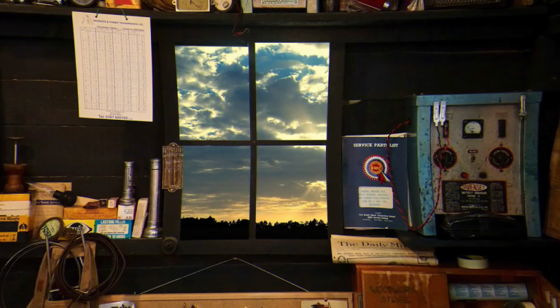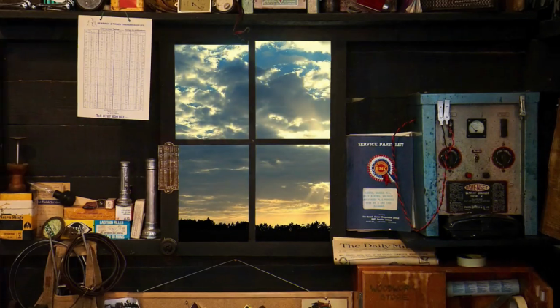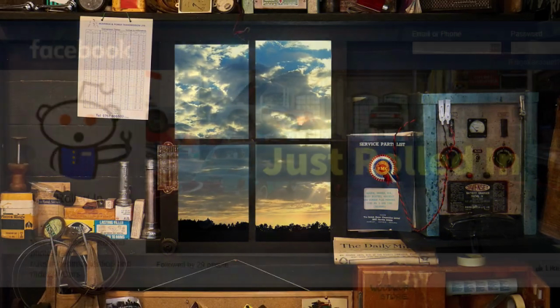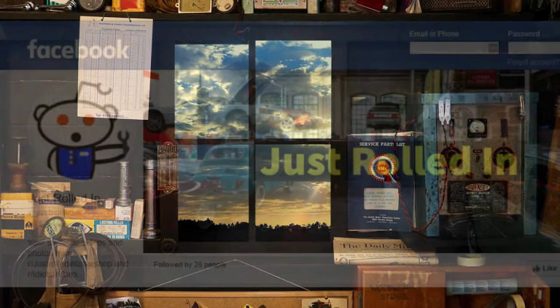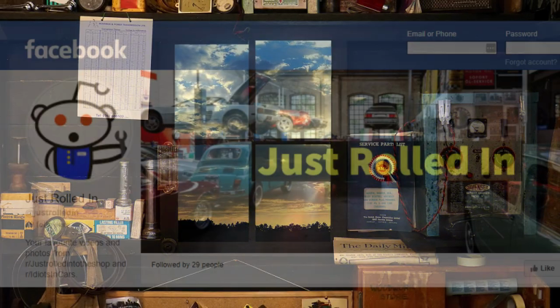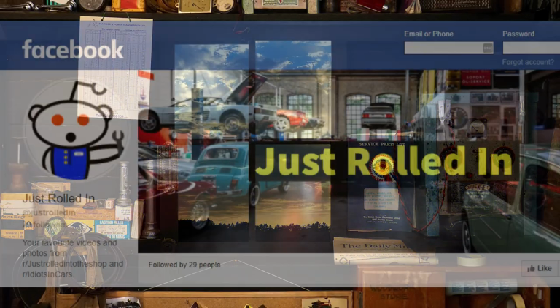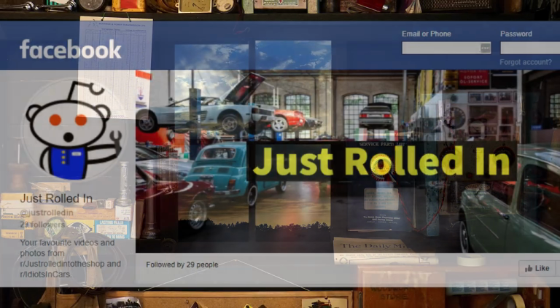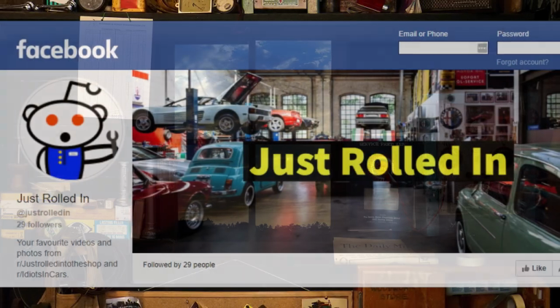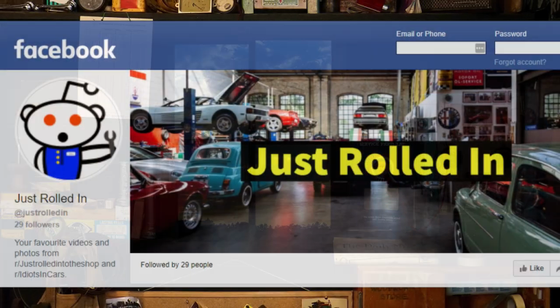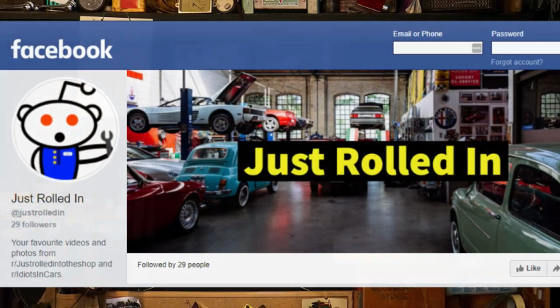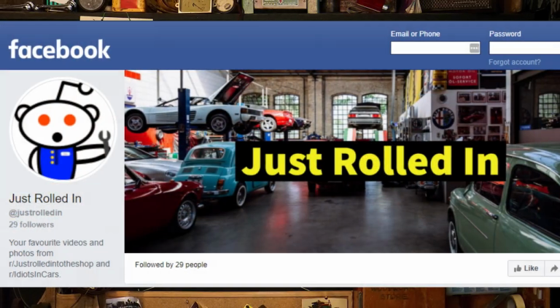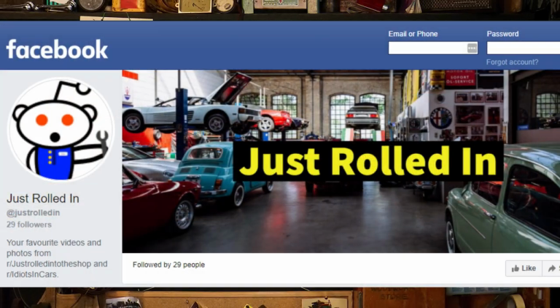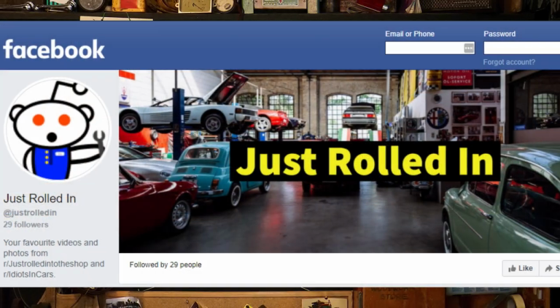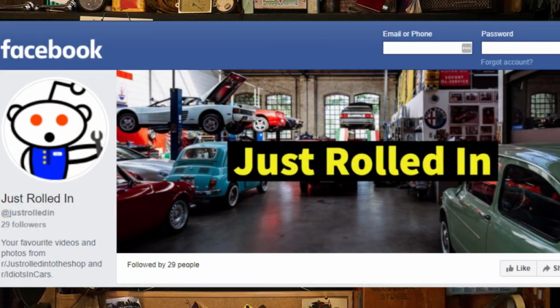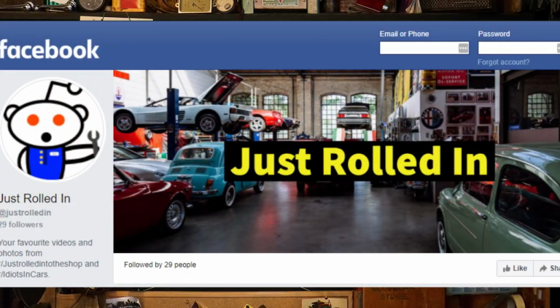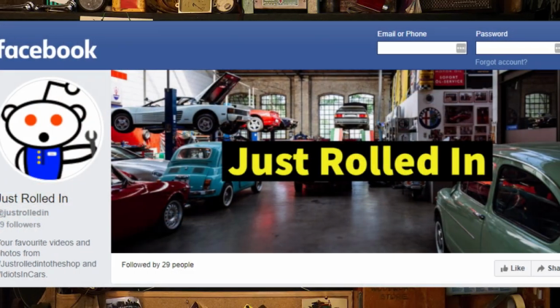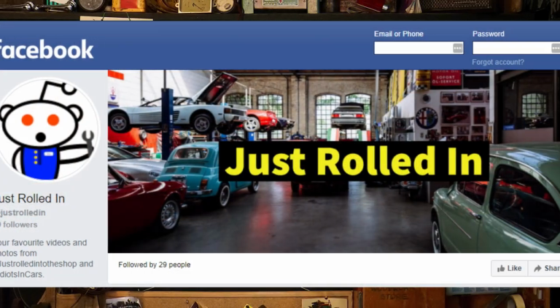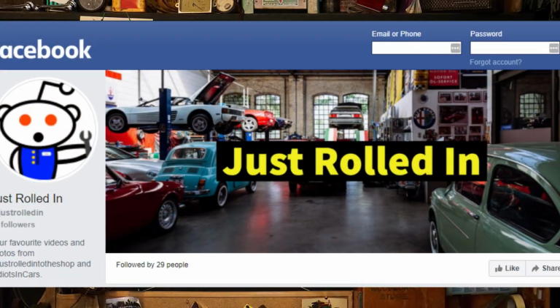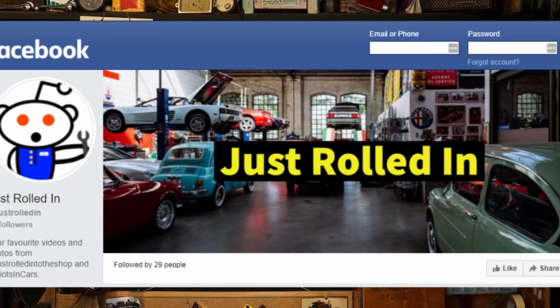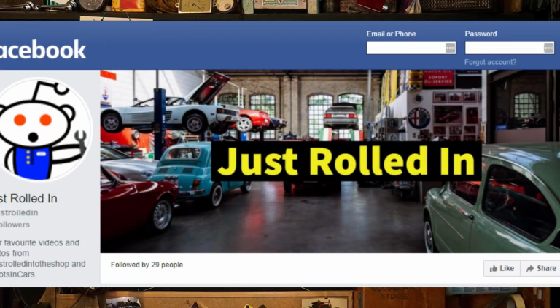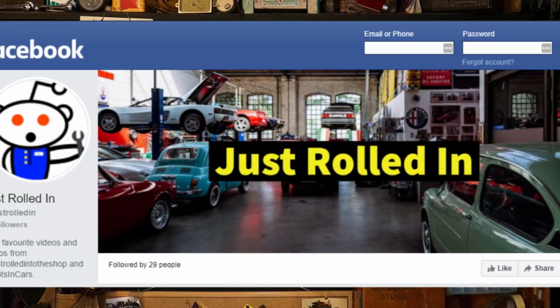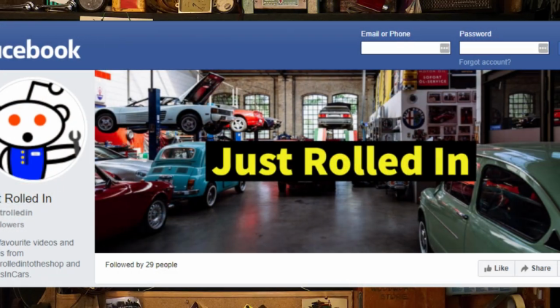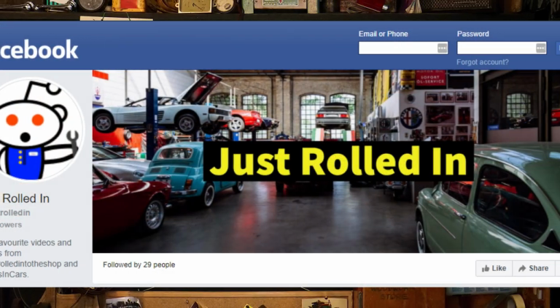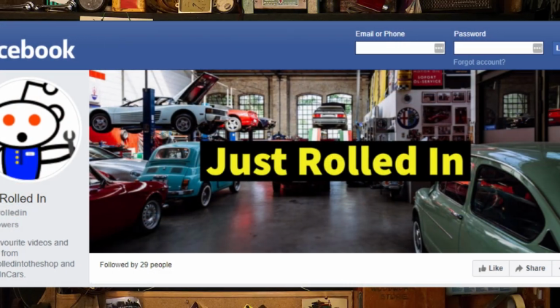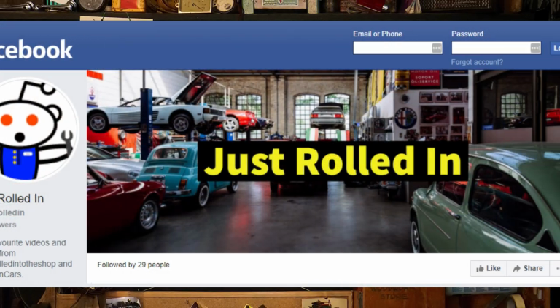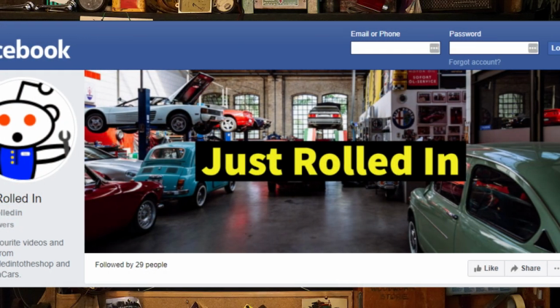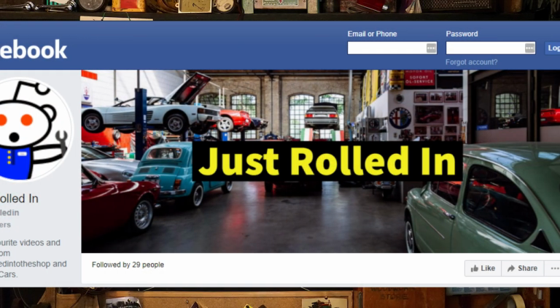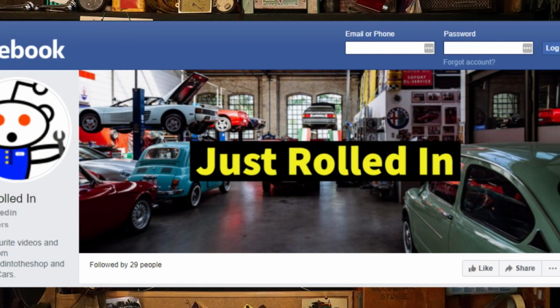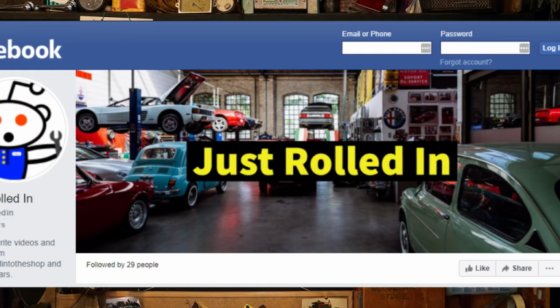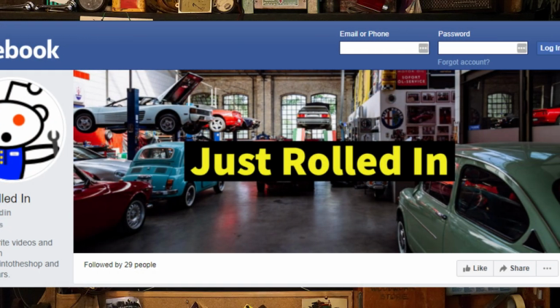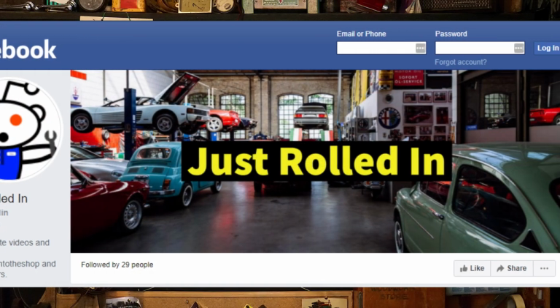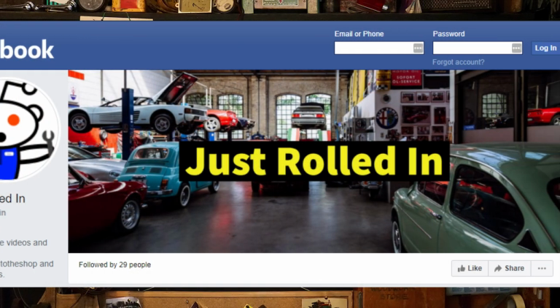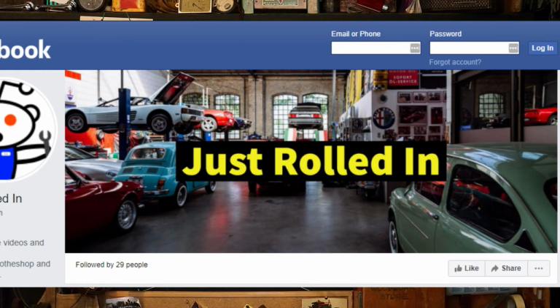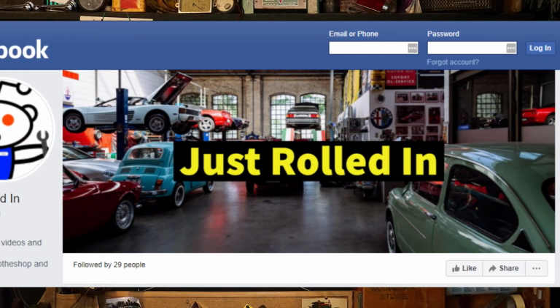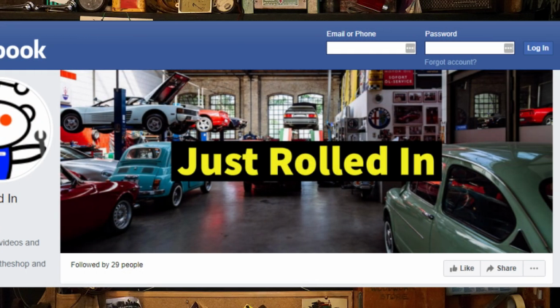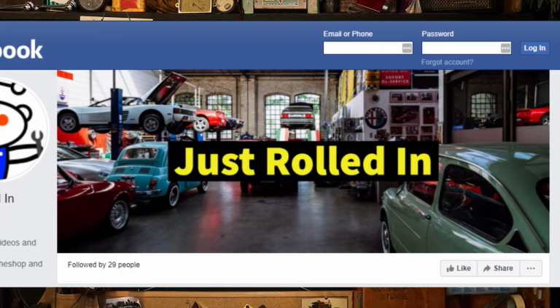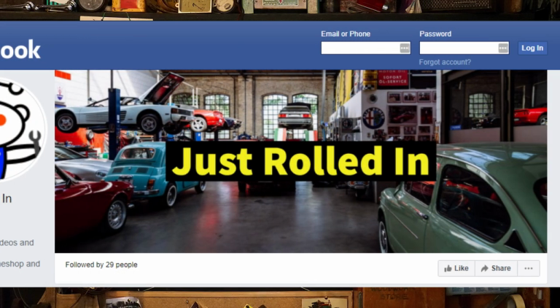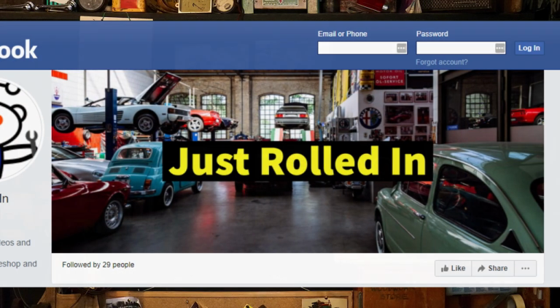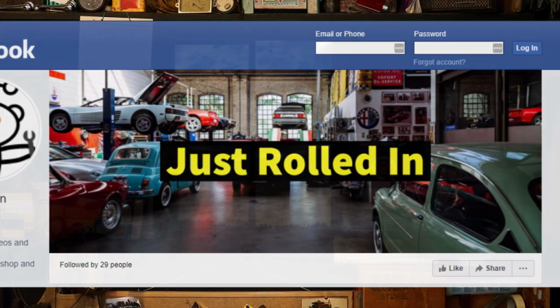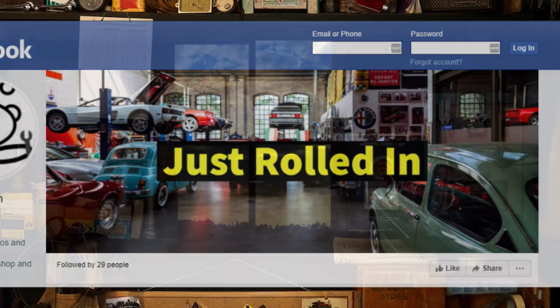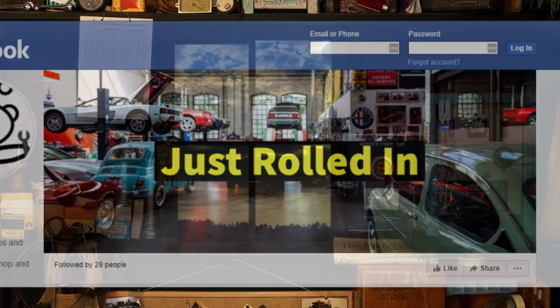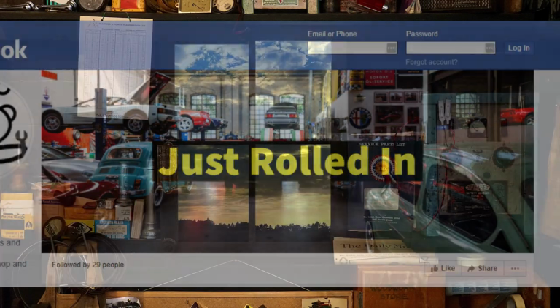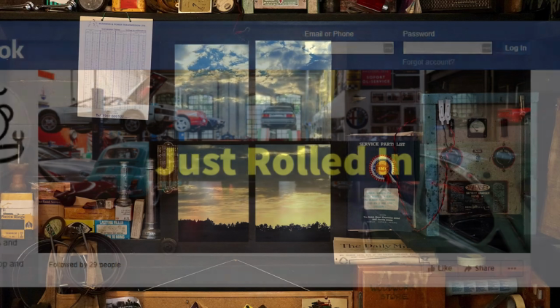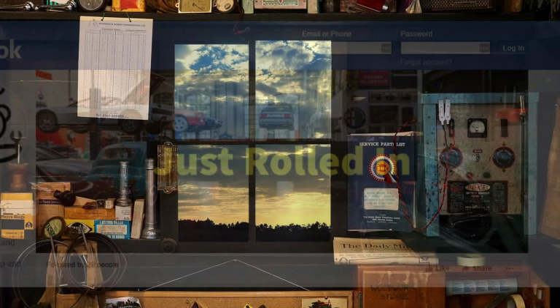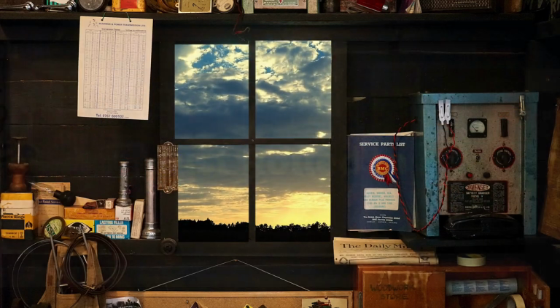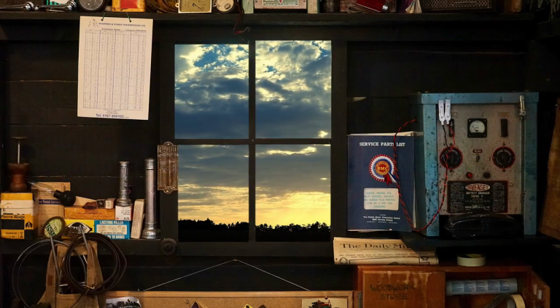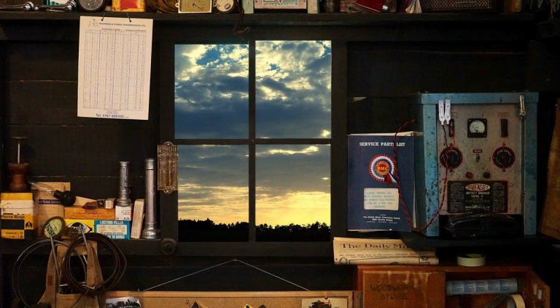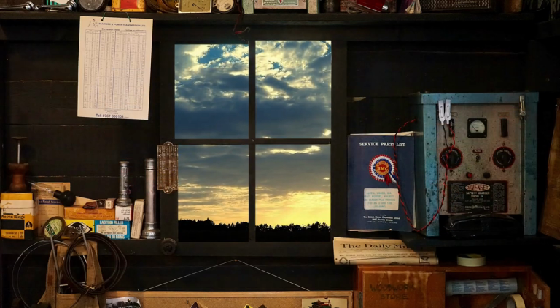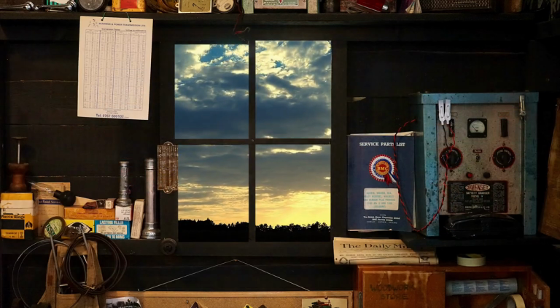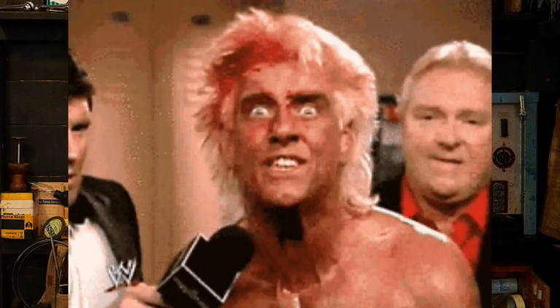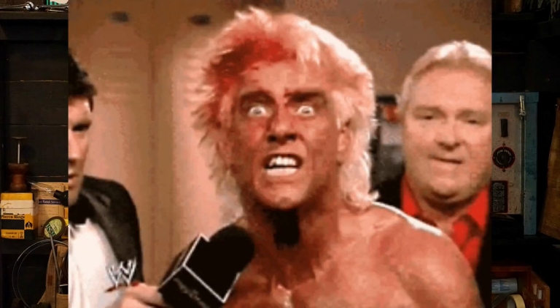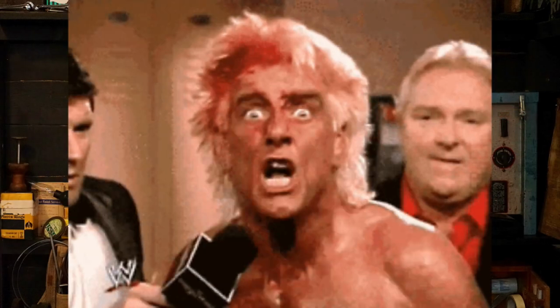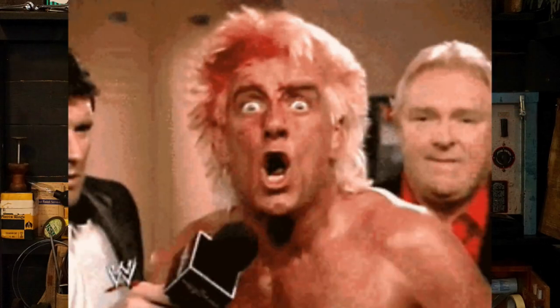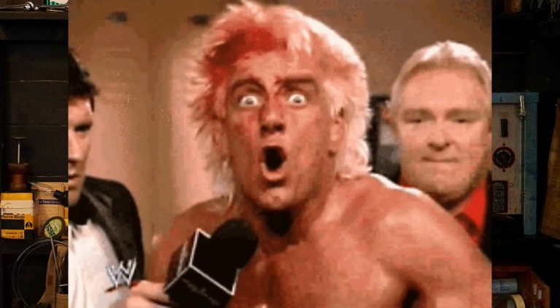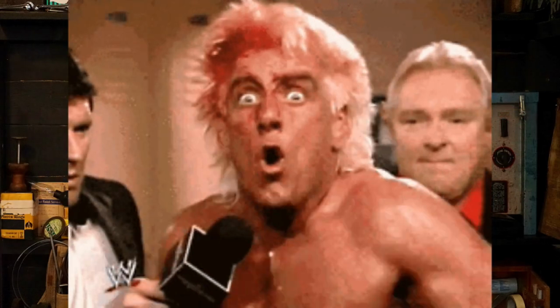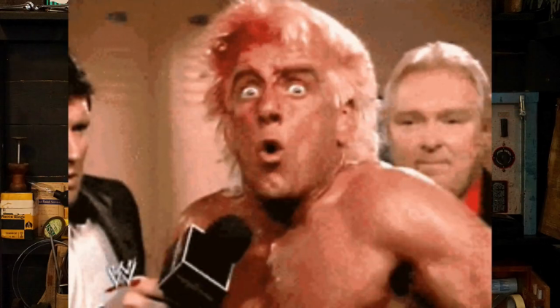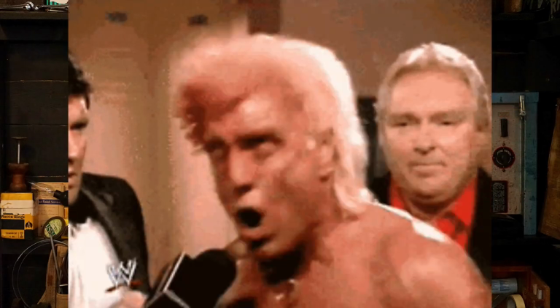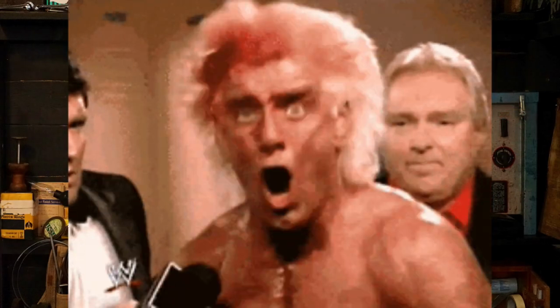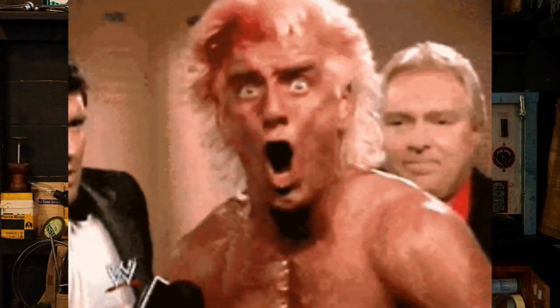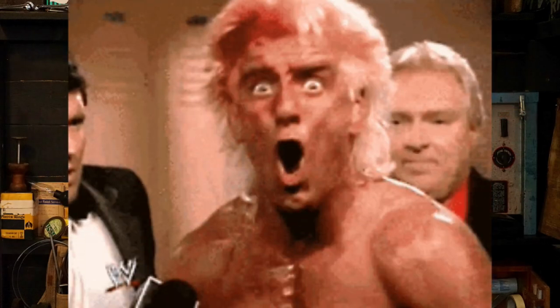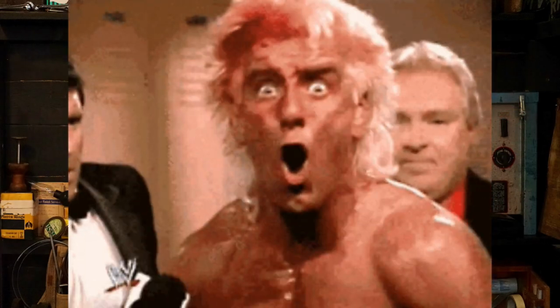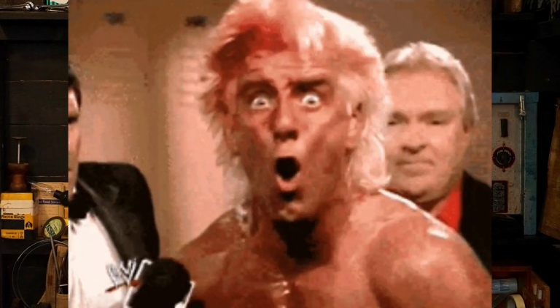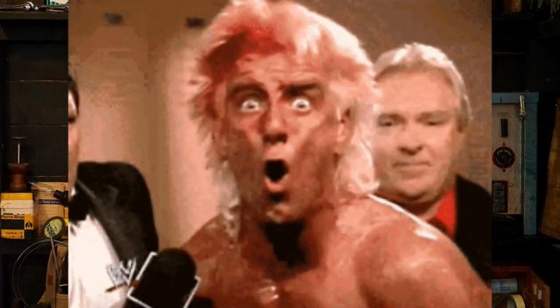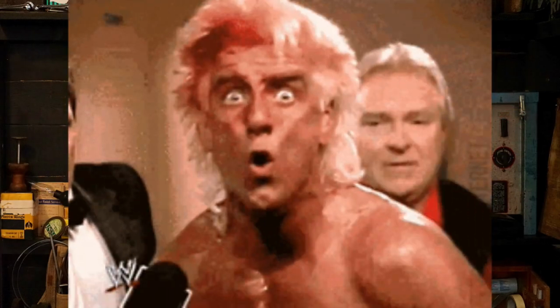Hey guys, welcome to a new episode of Just Rolled In. We have some good photos and videos for today's episode, so sit back, relax, and enjoy.